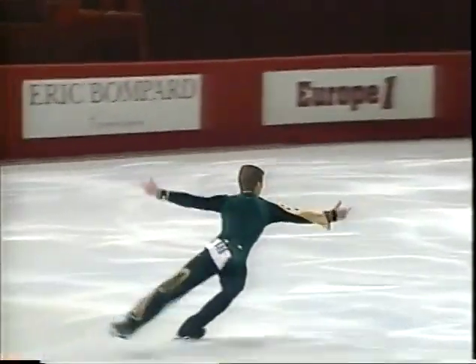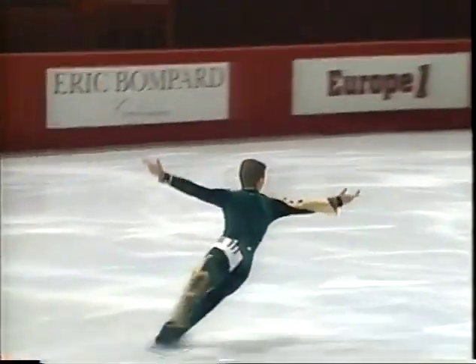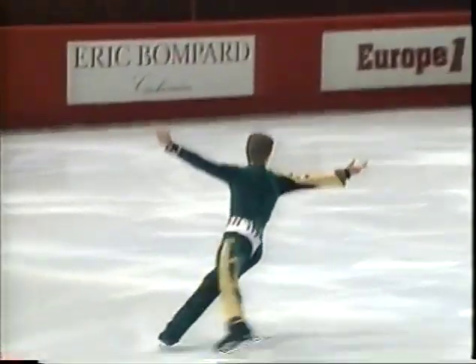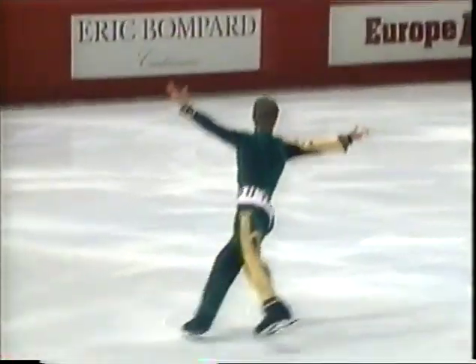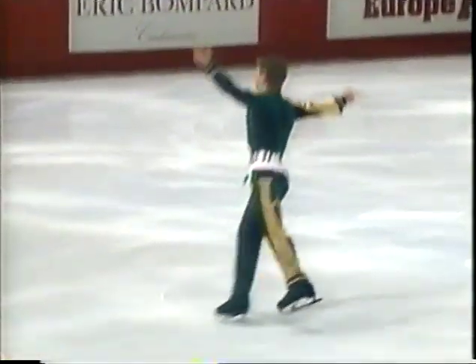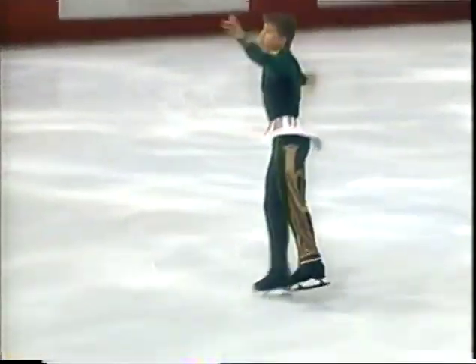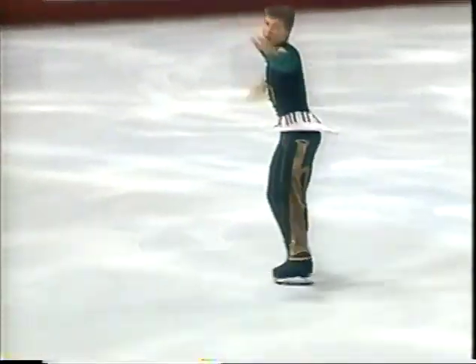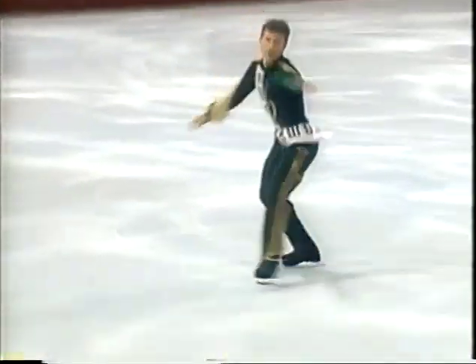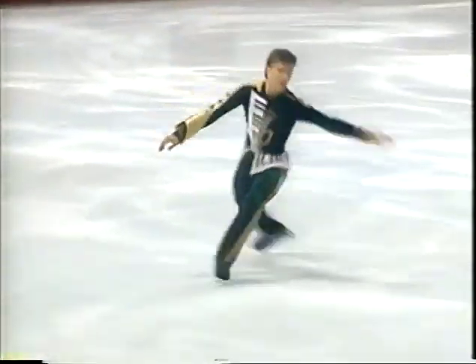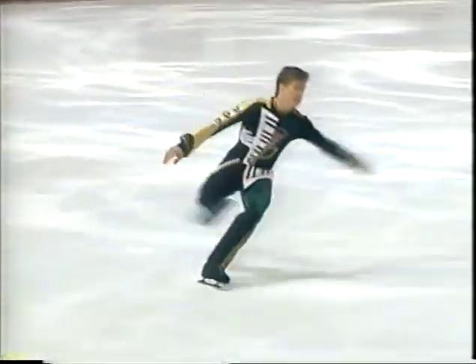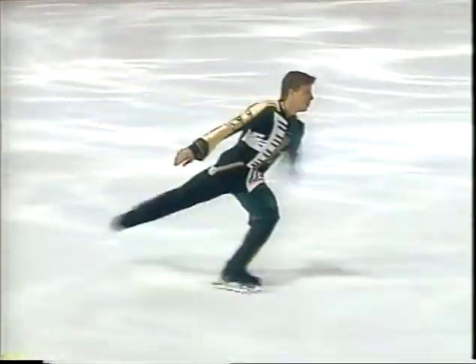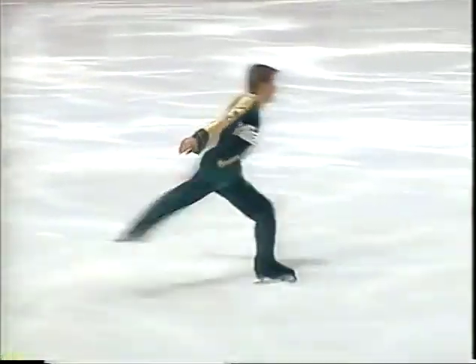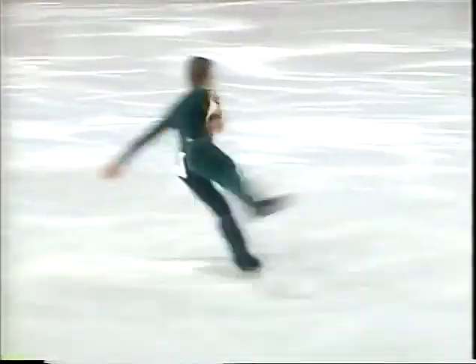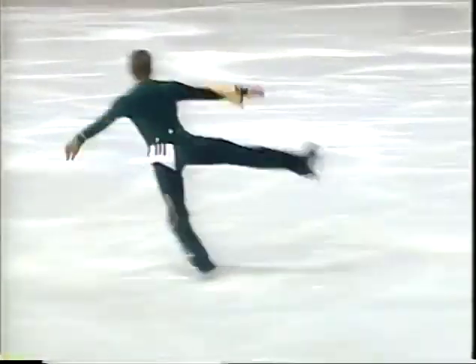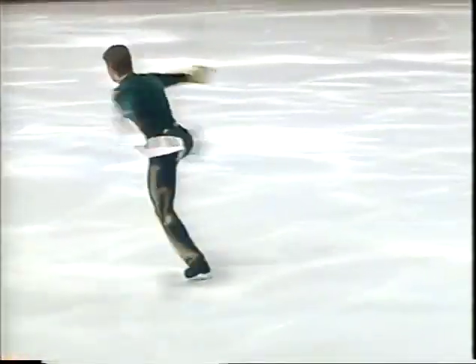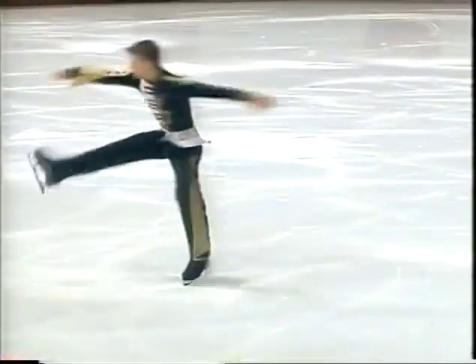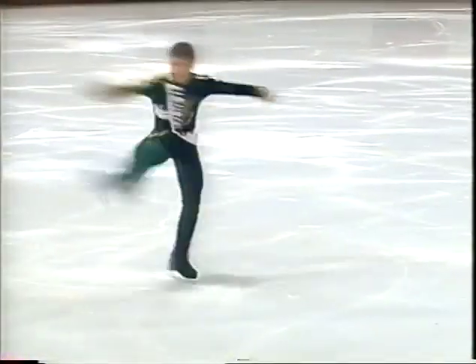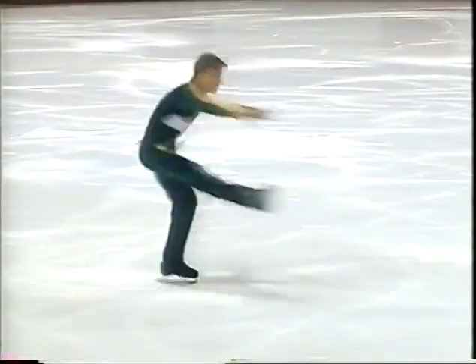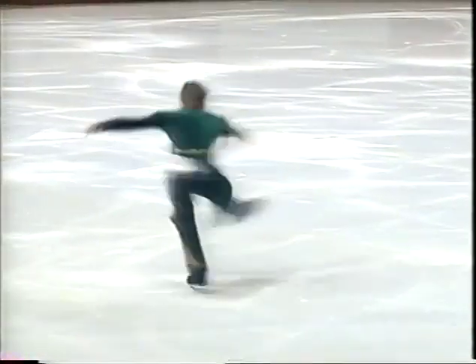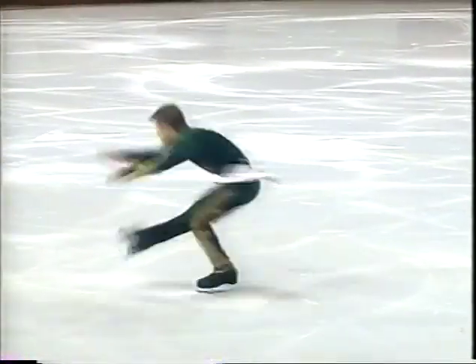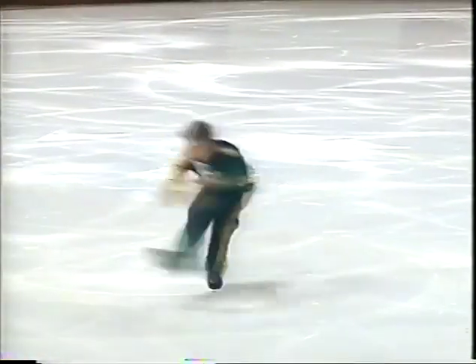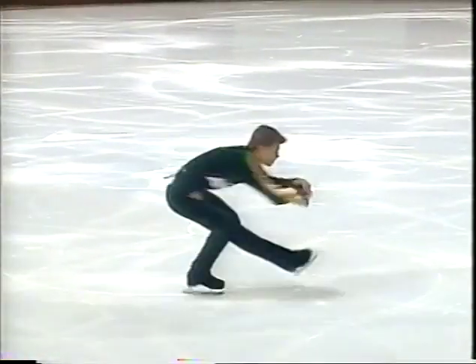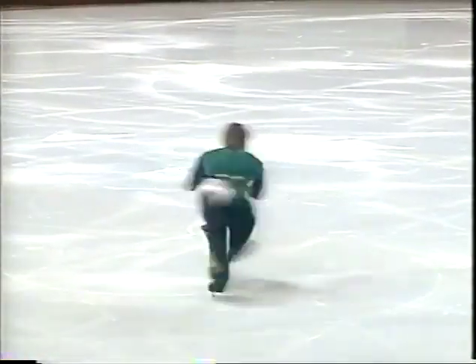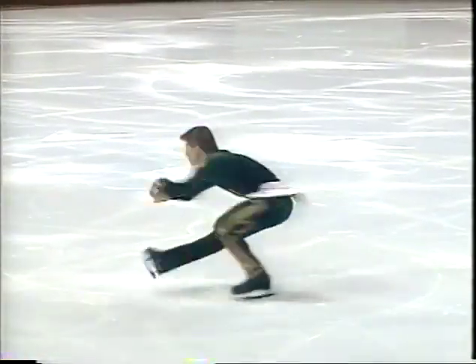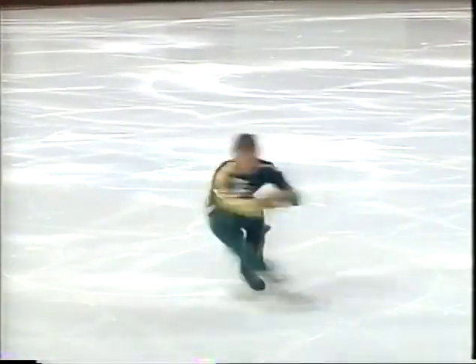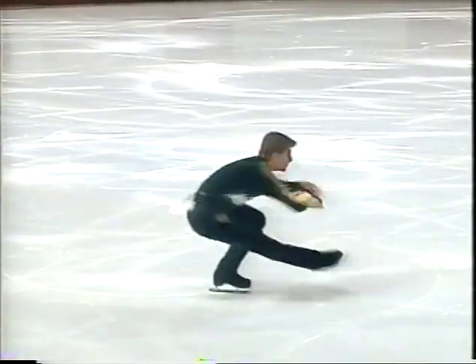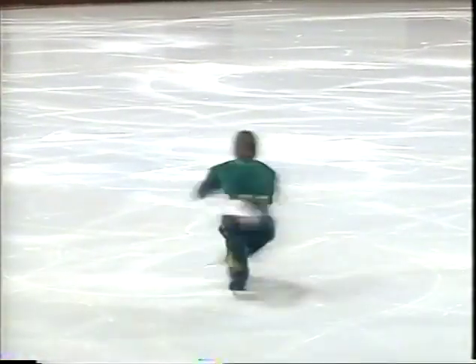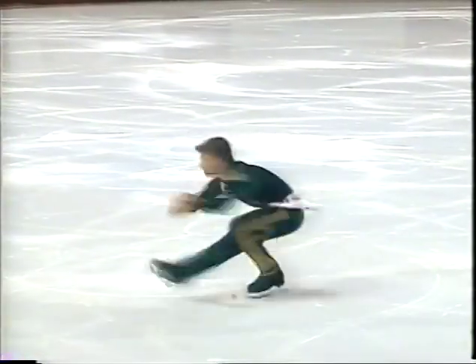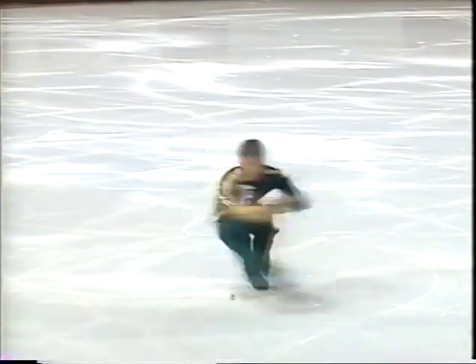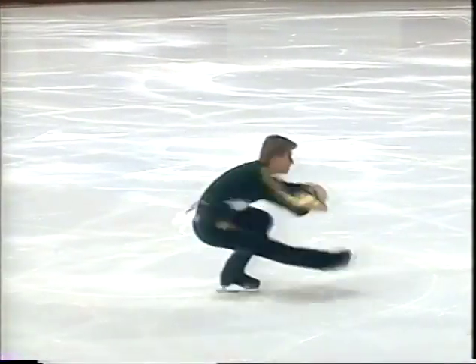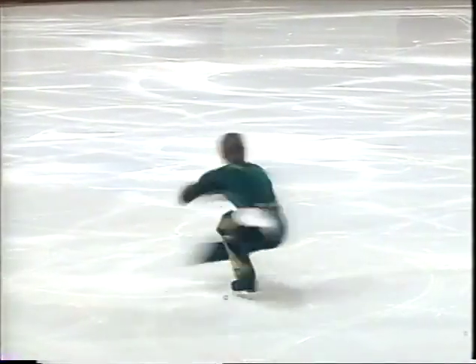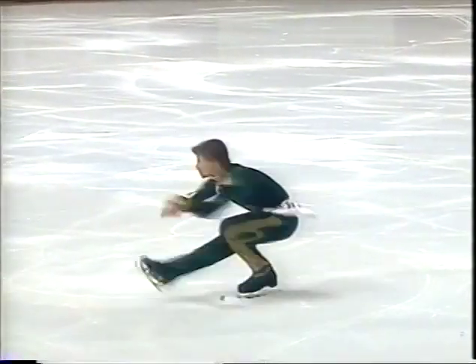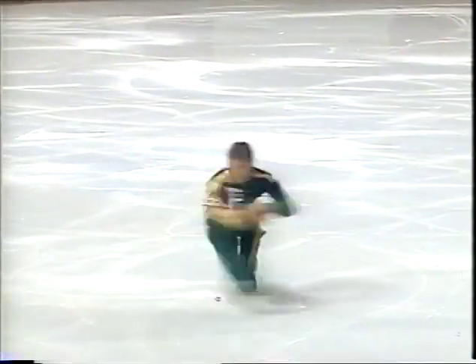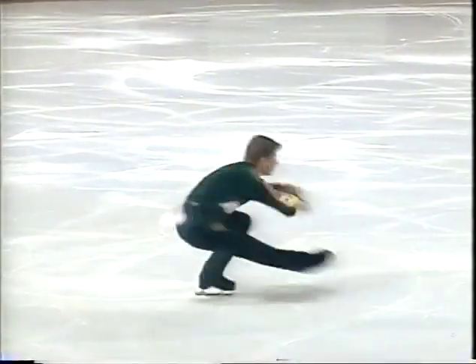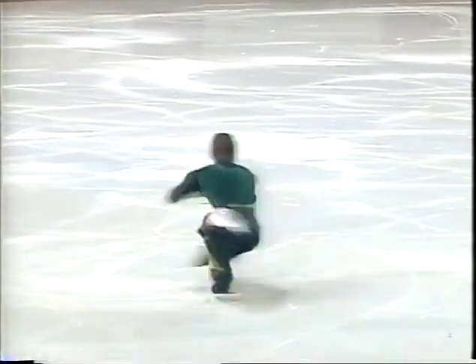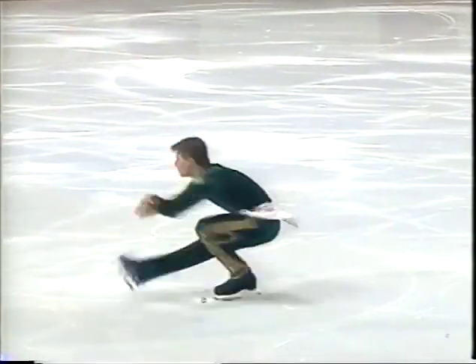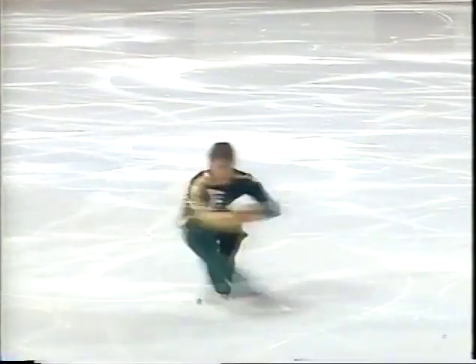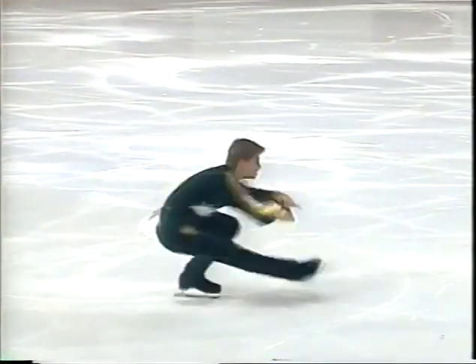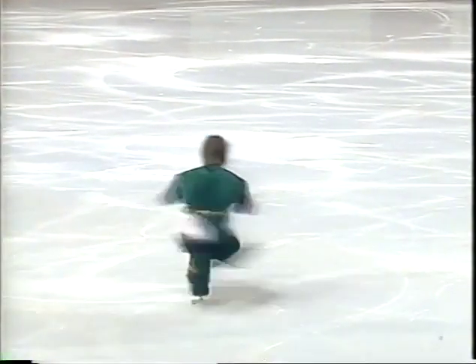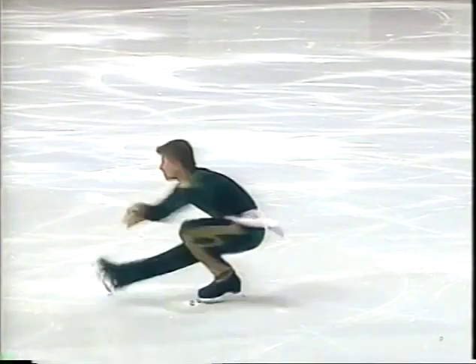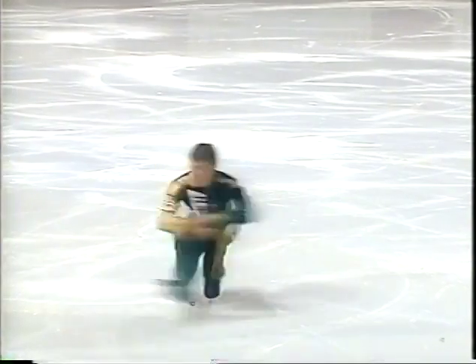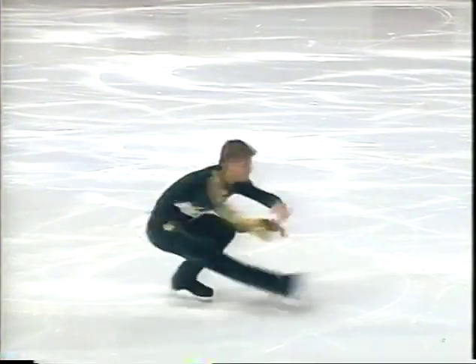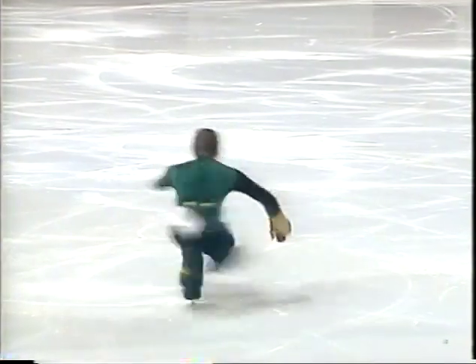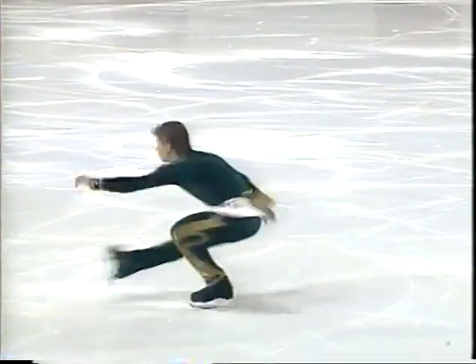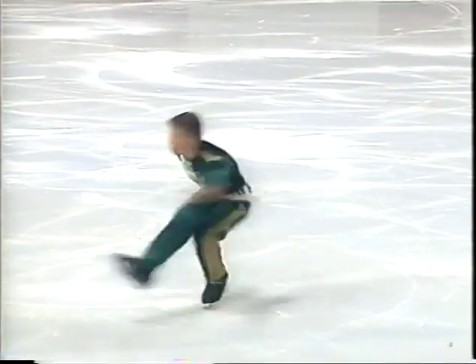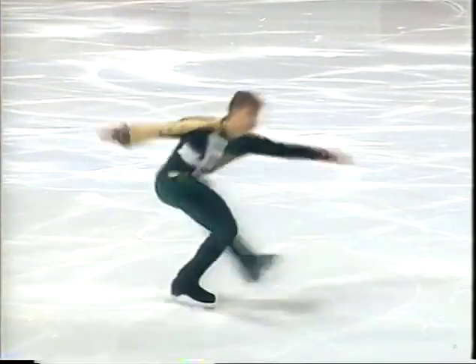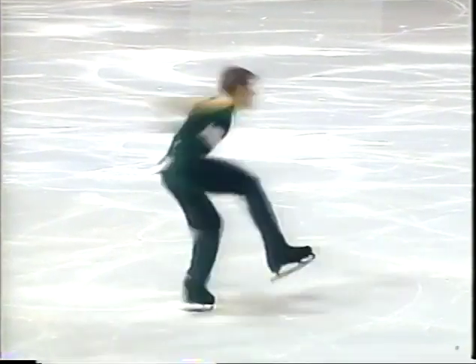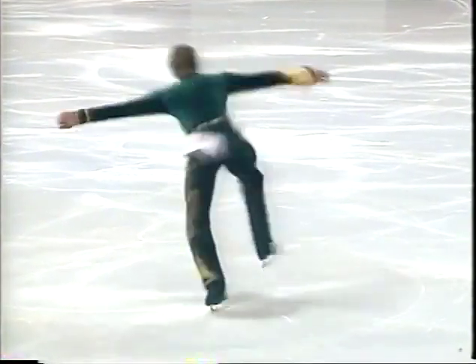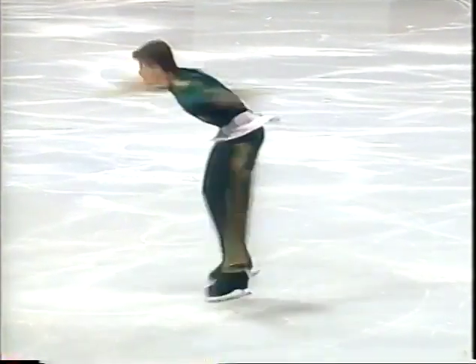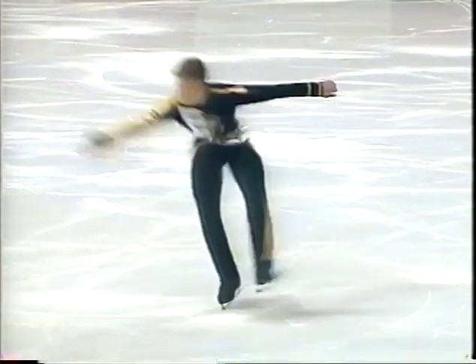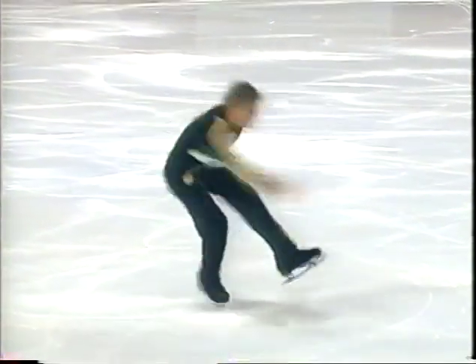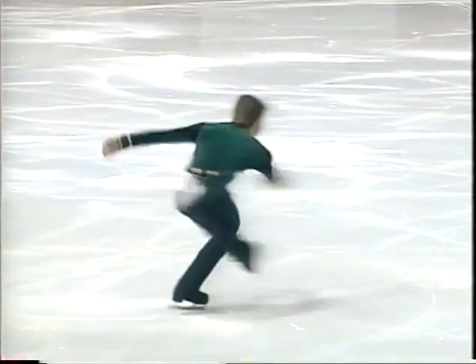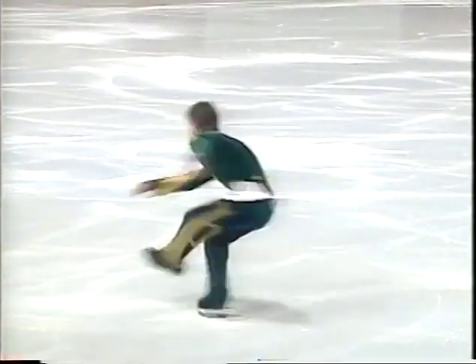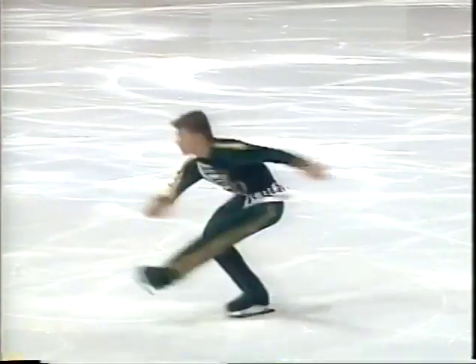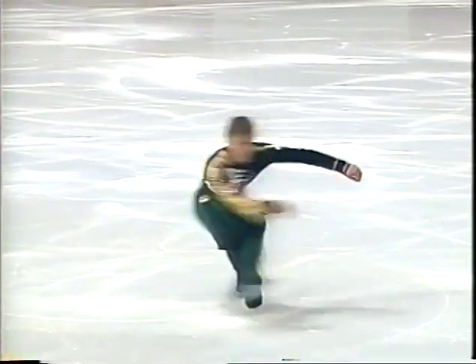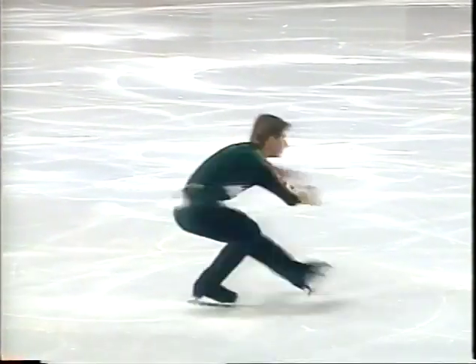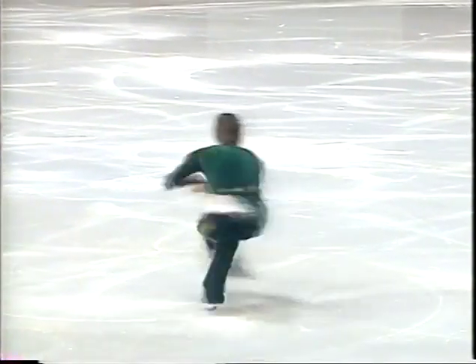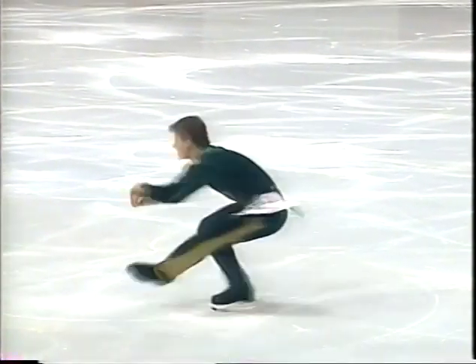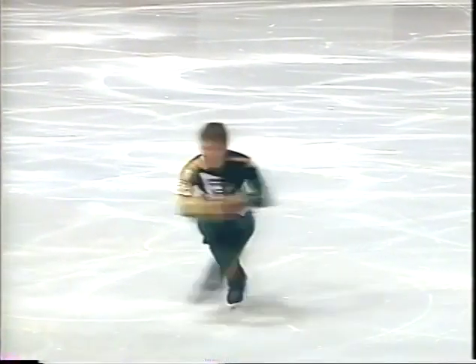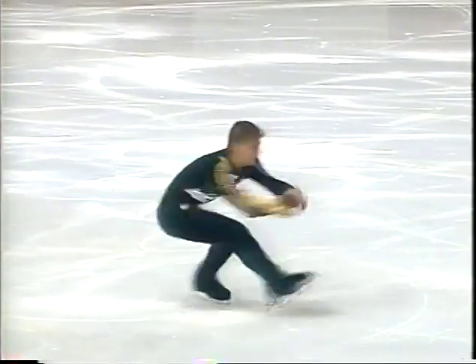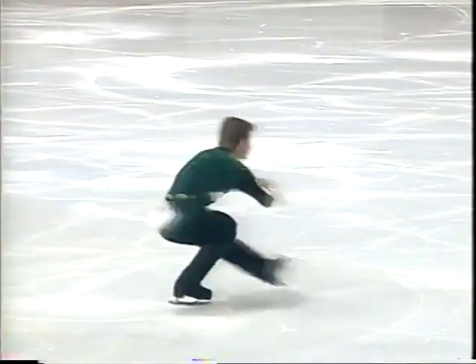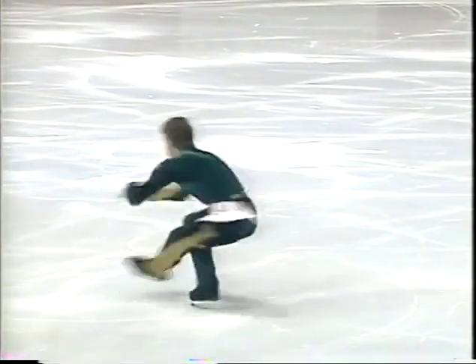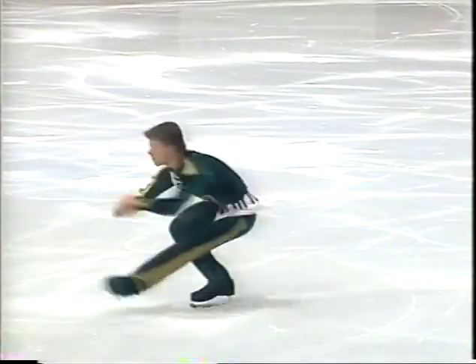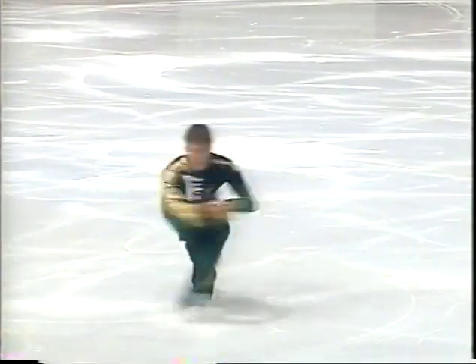Elementary for him to just have a big, easy double axel — two and a half rotations there.